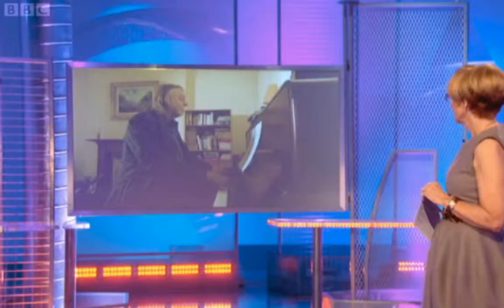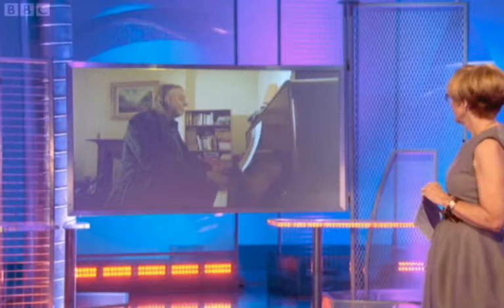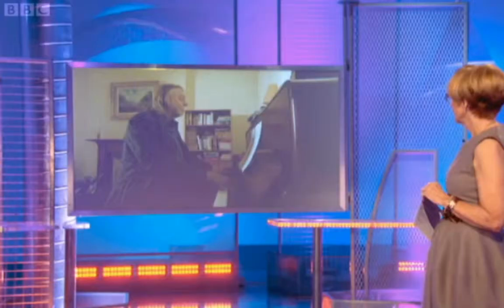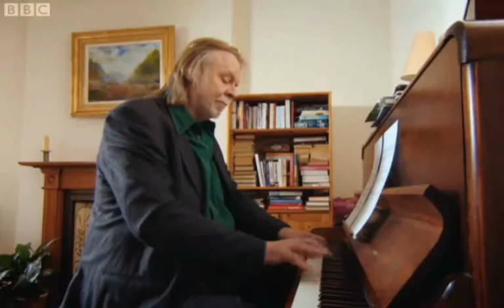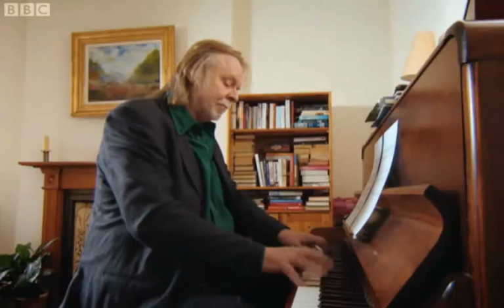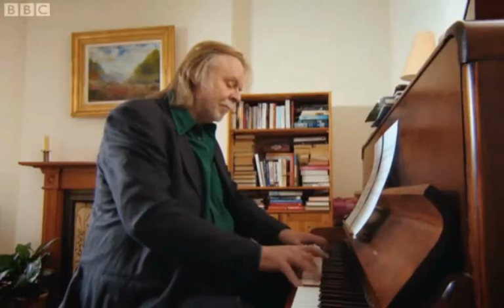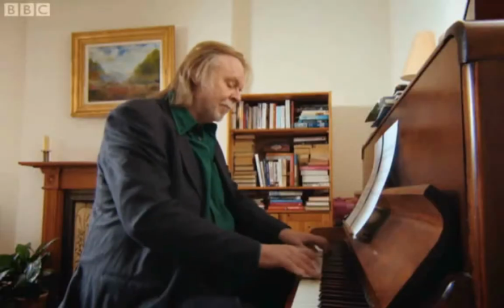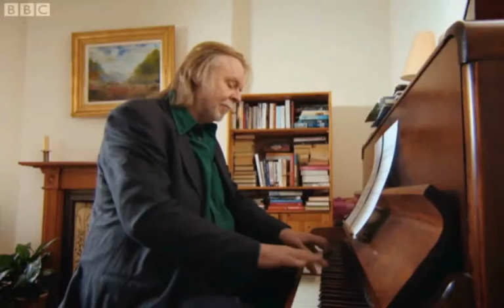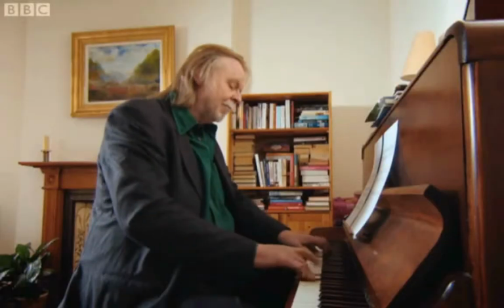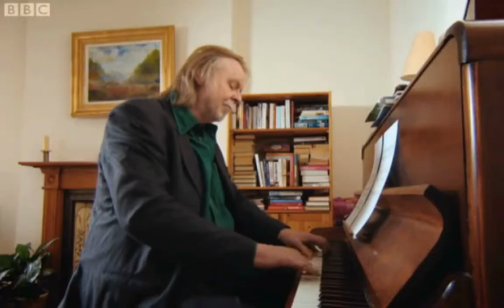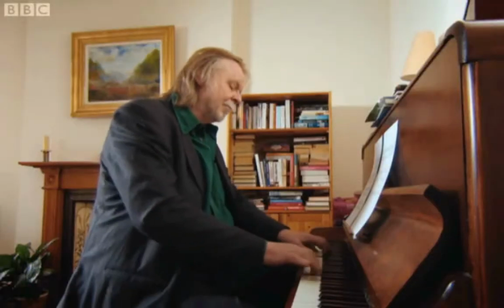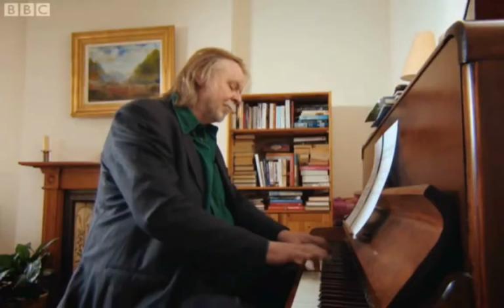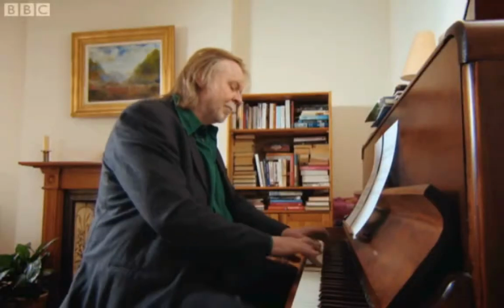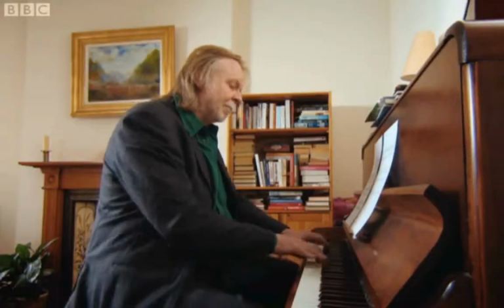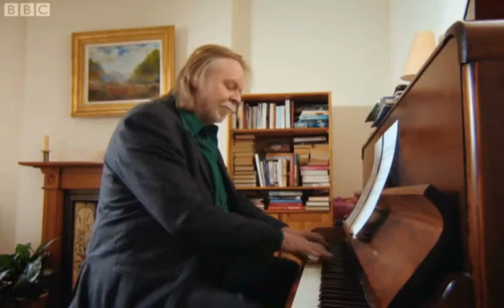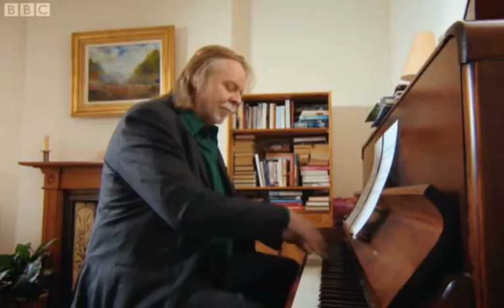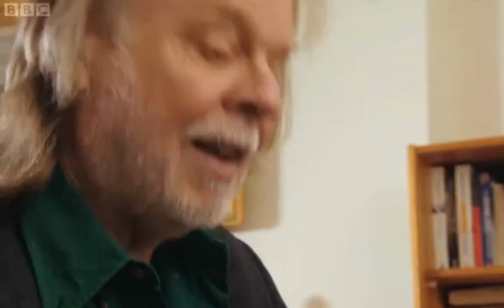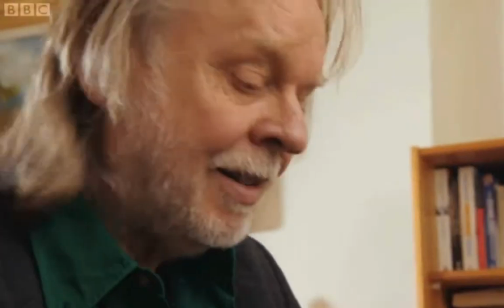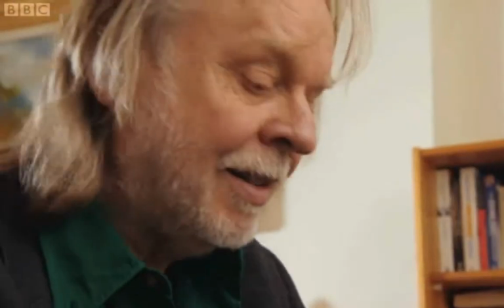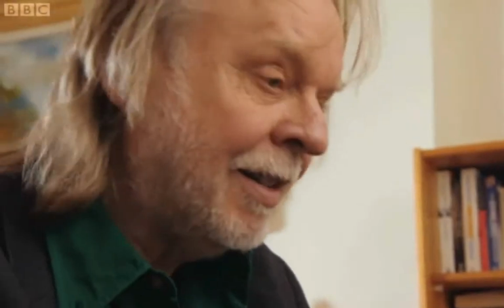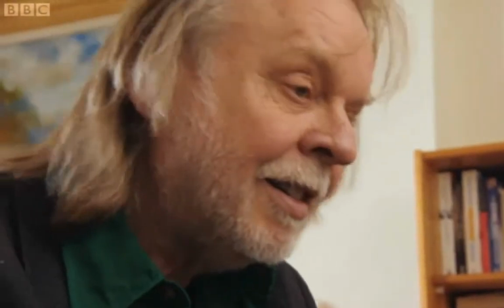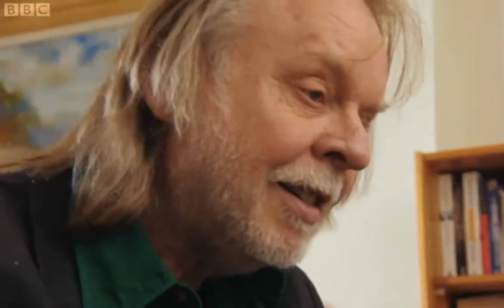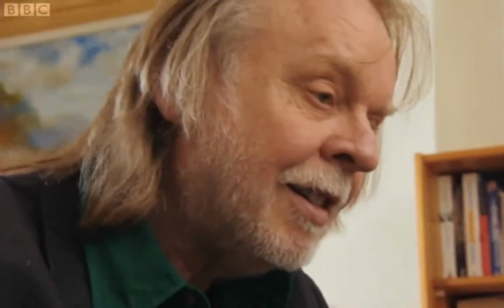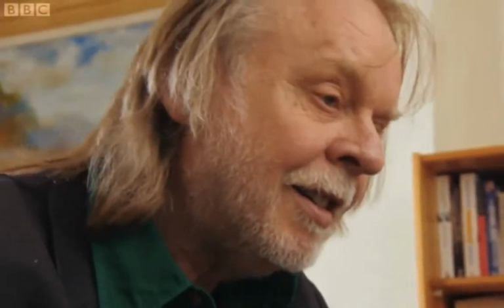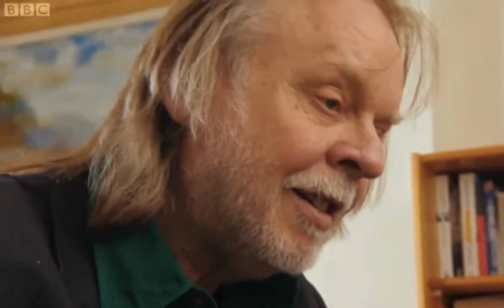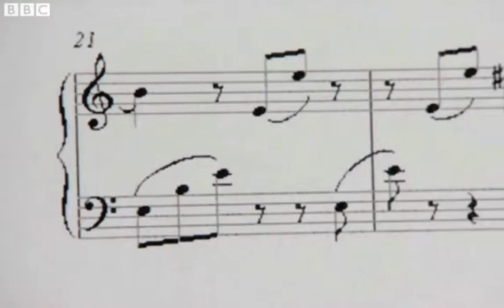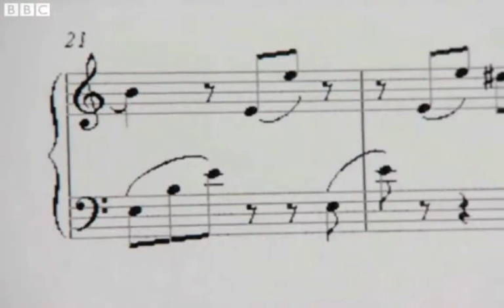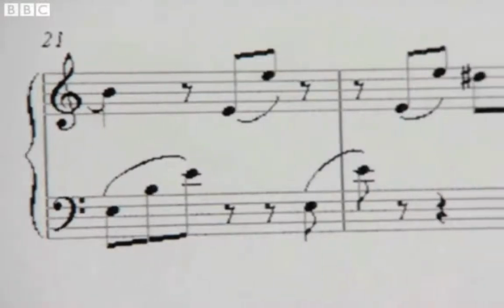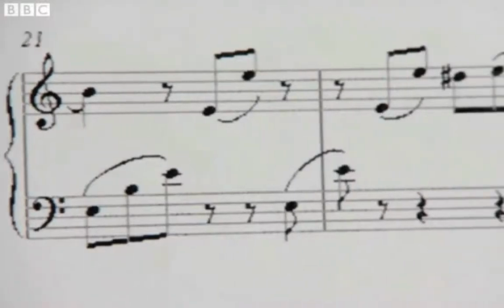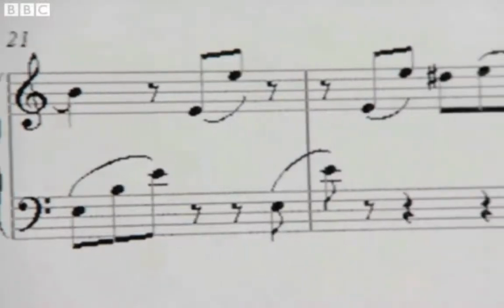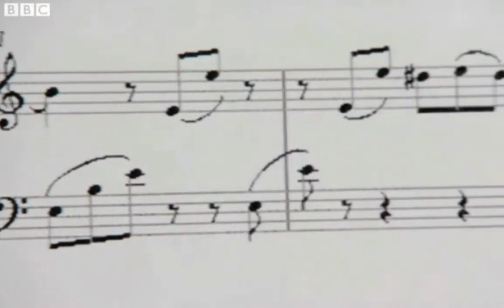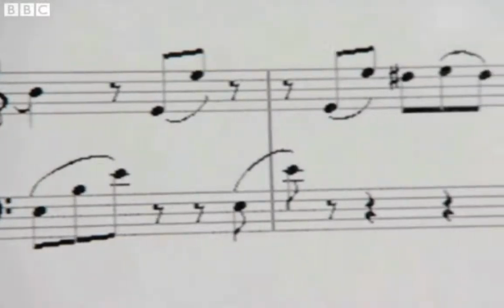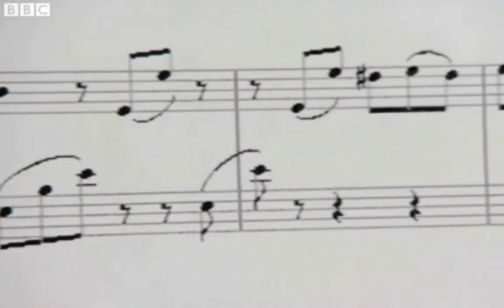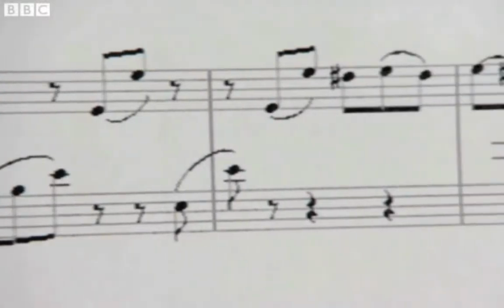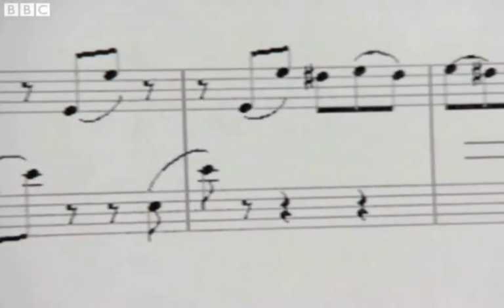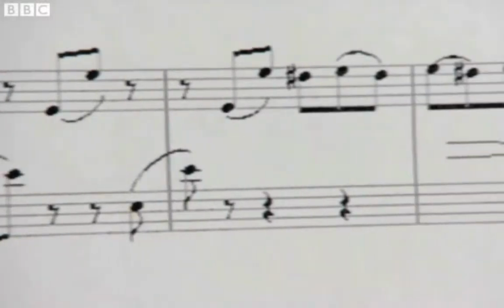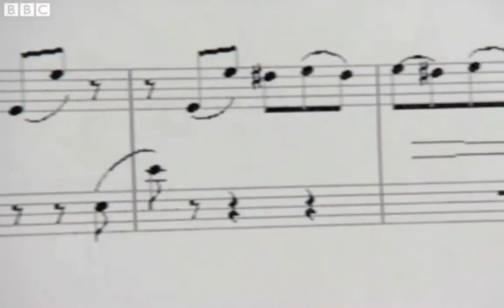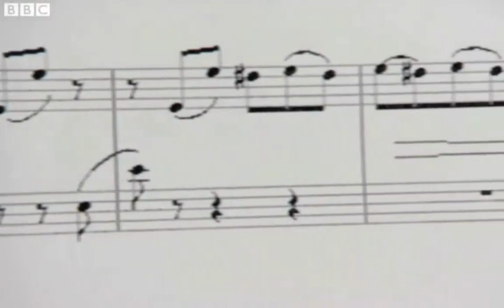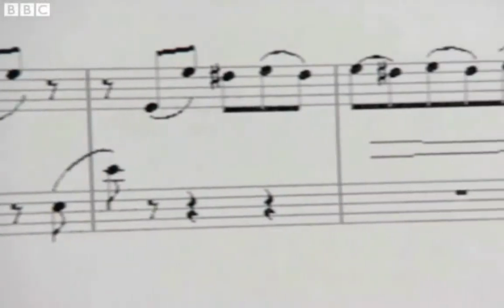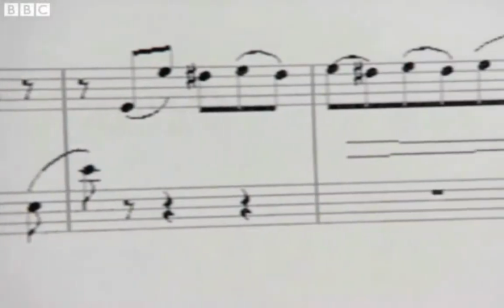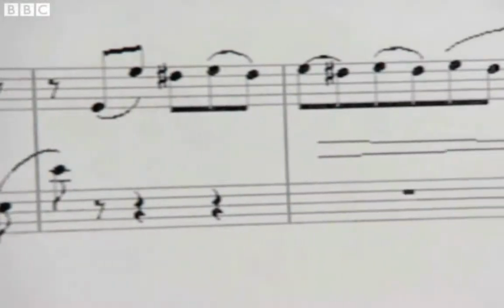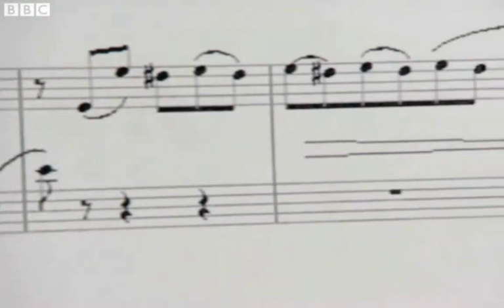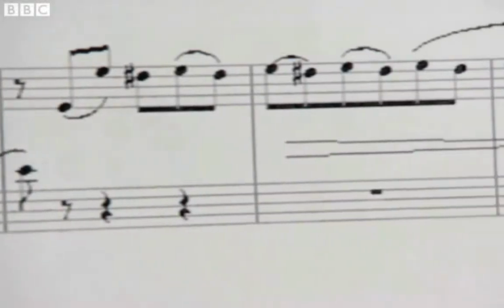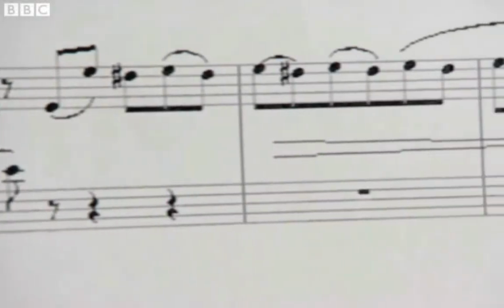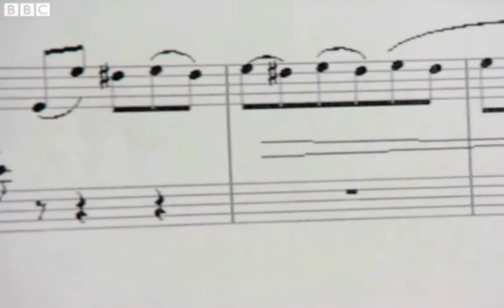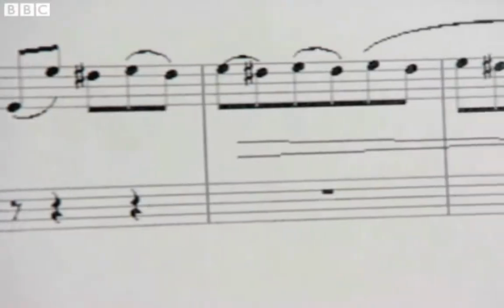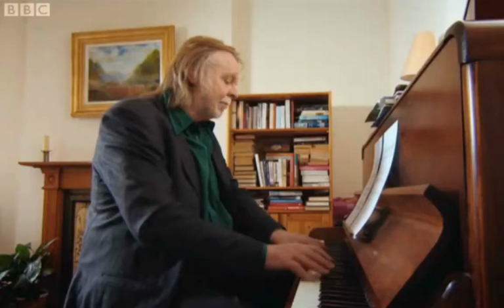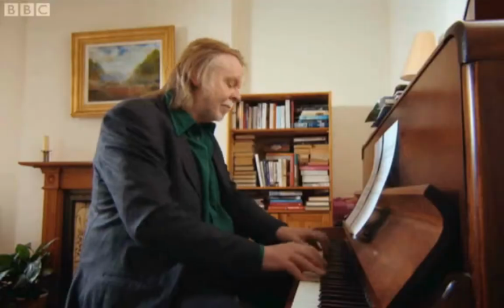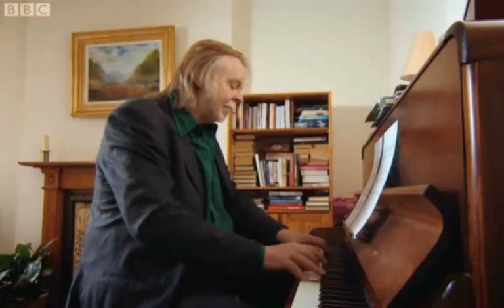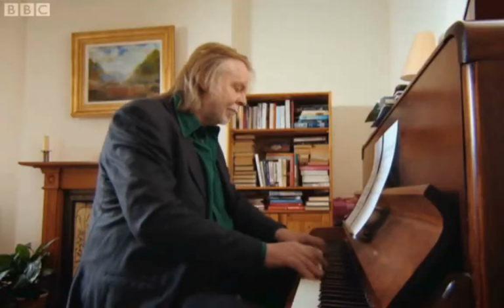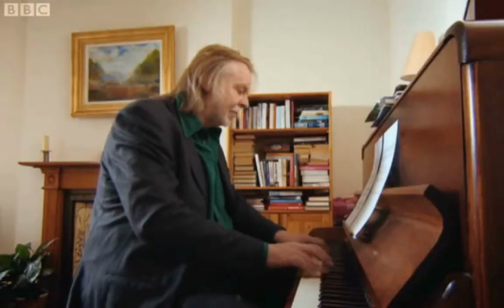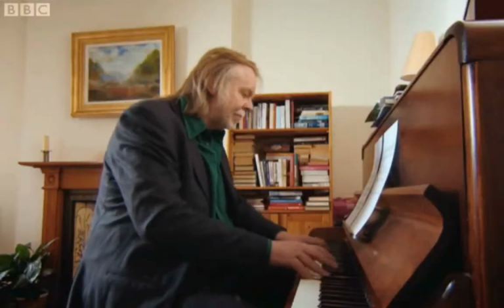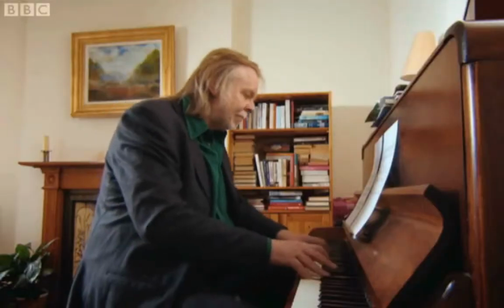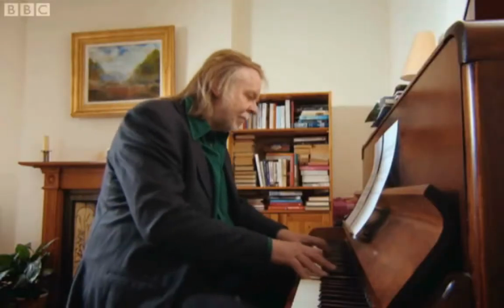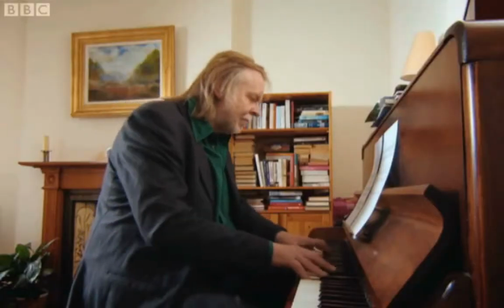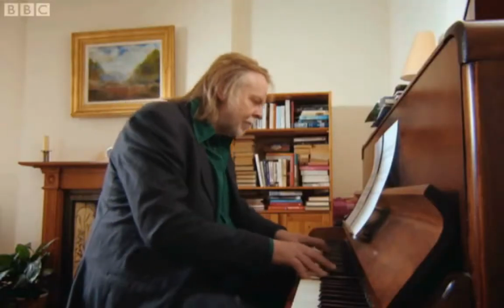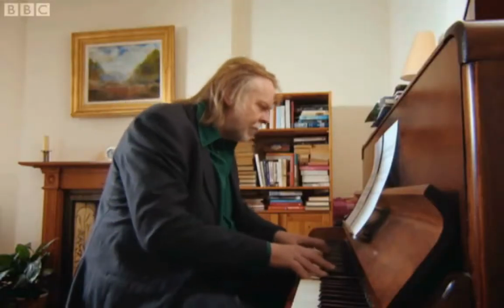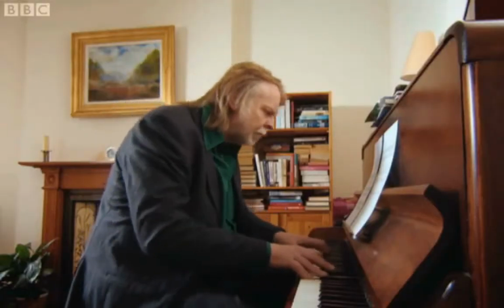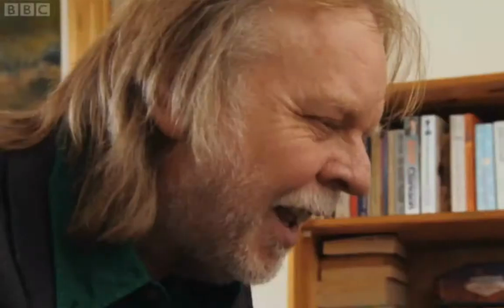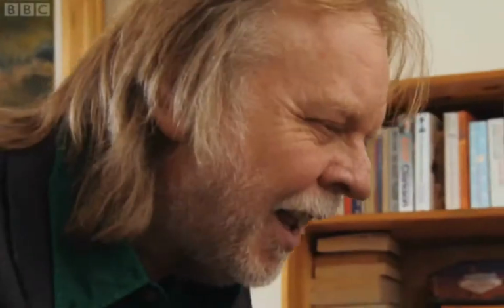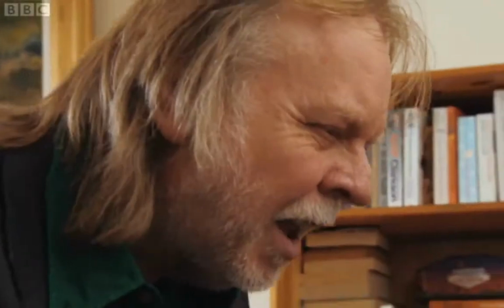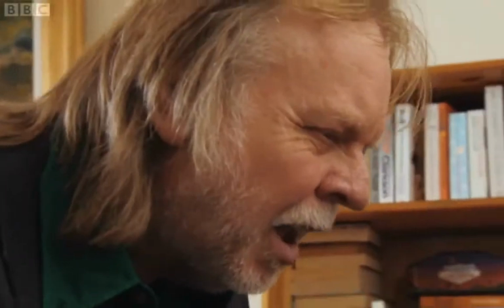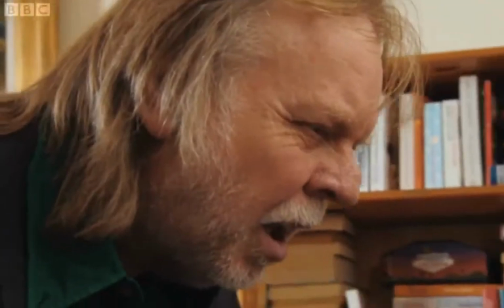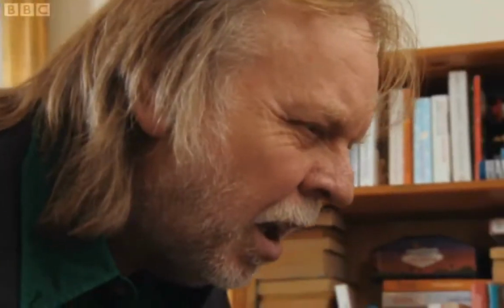I do like knocking out an old tune. You can get all the sheet music on the internet these days — just print it off and away you go.